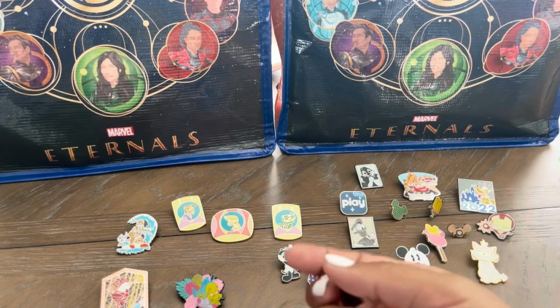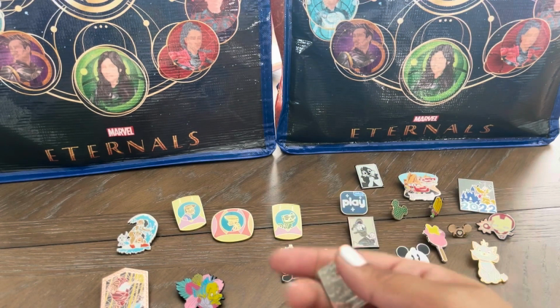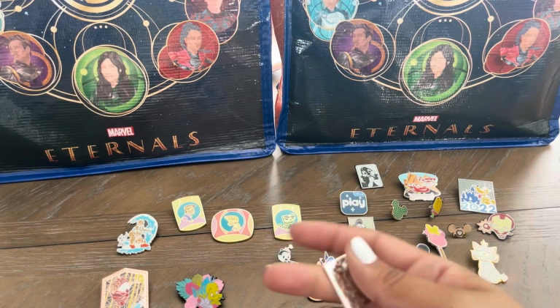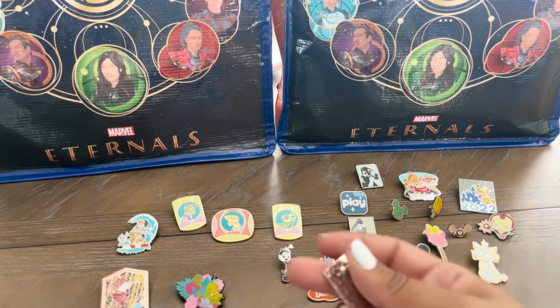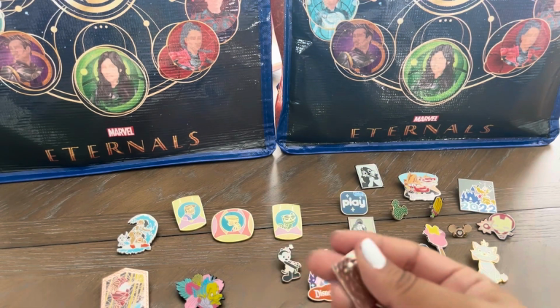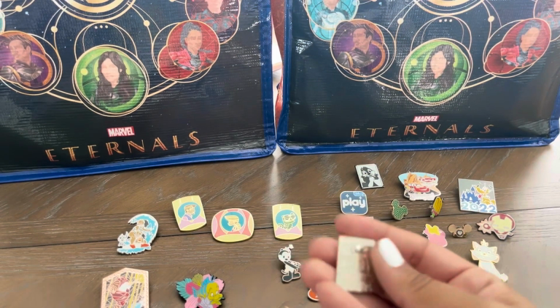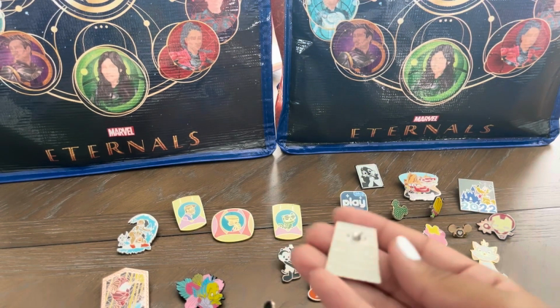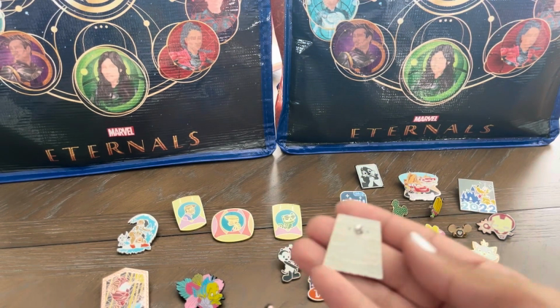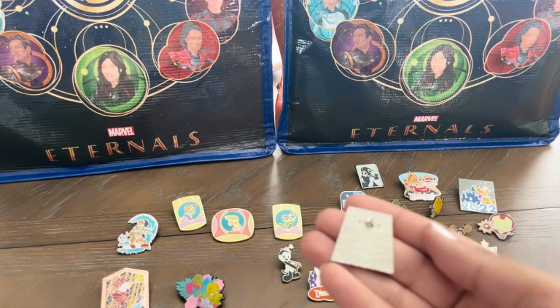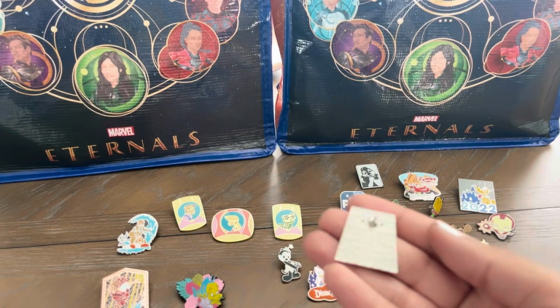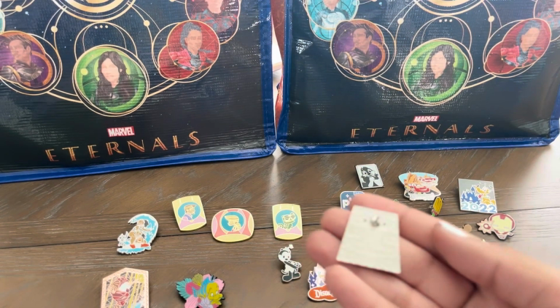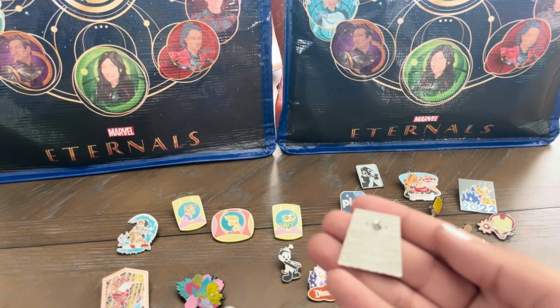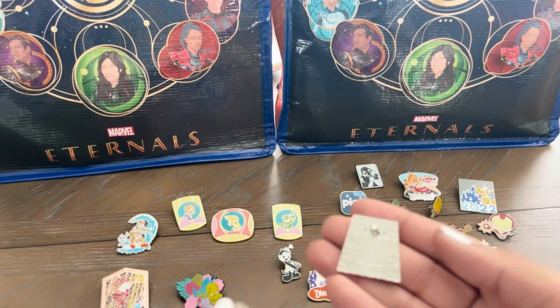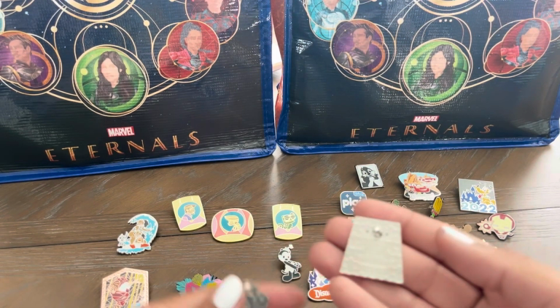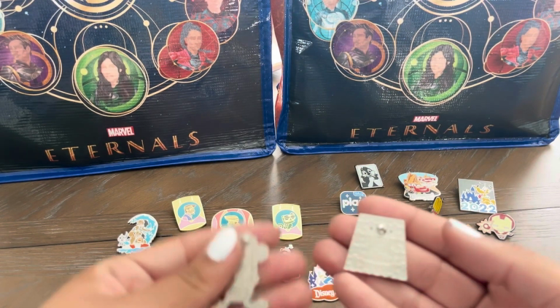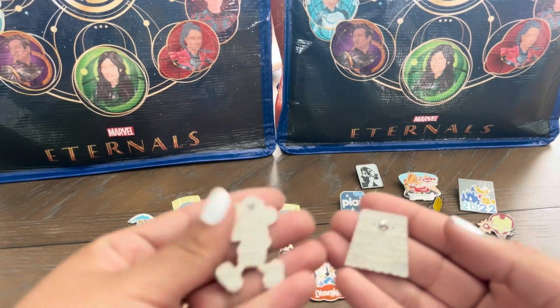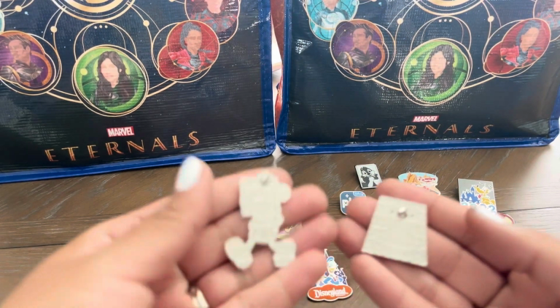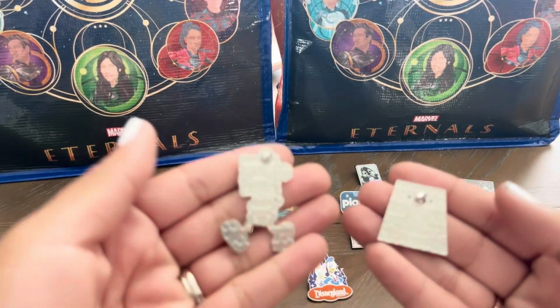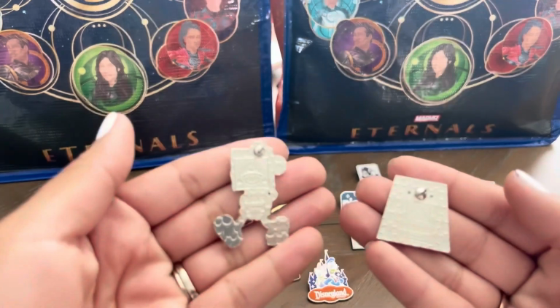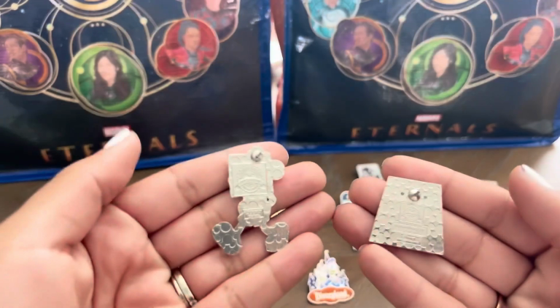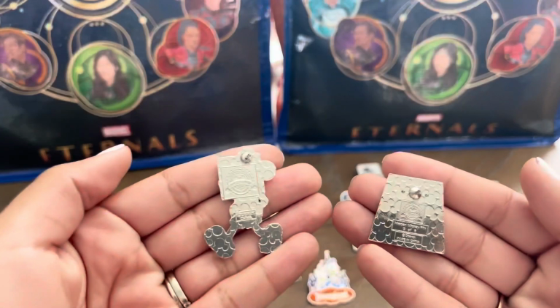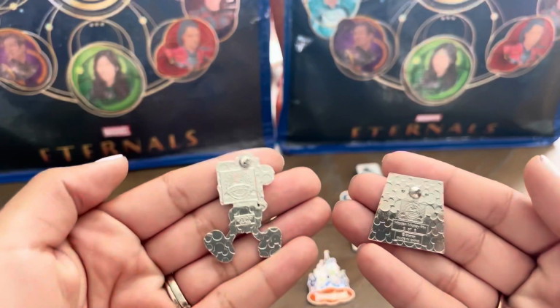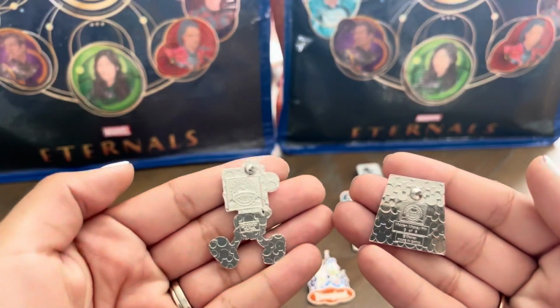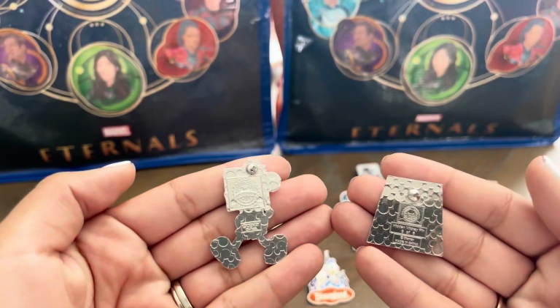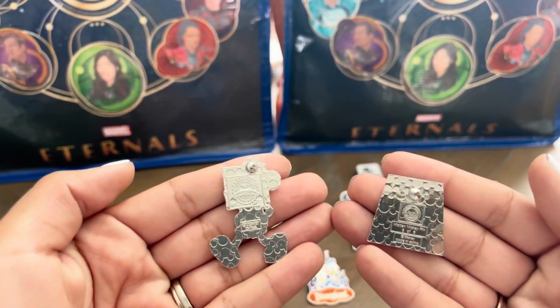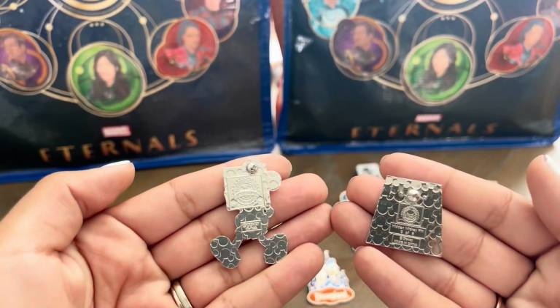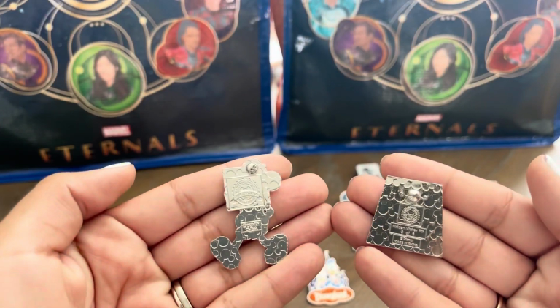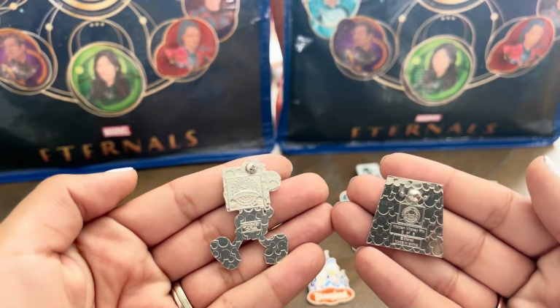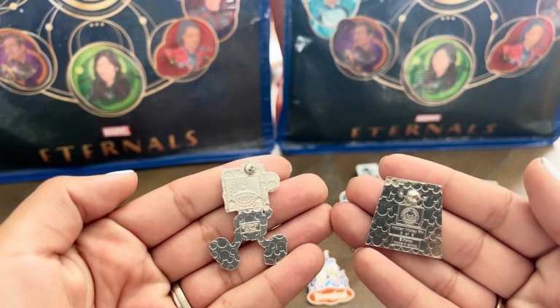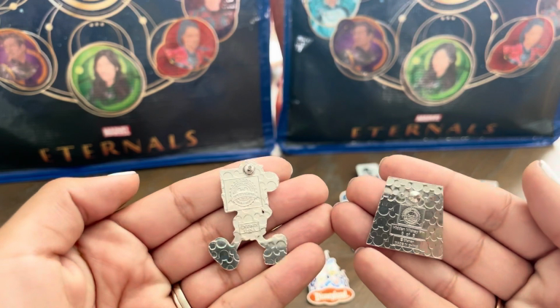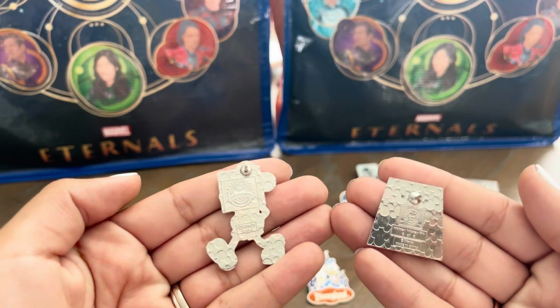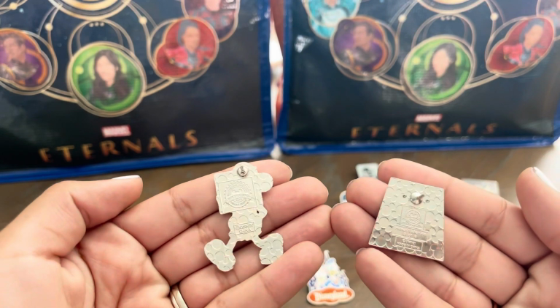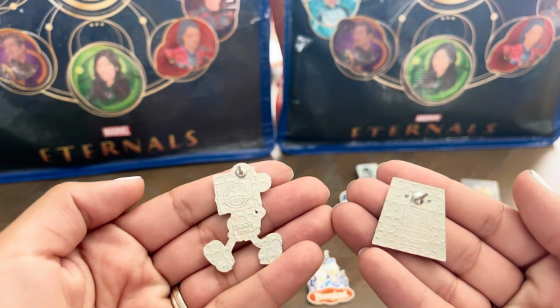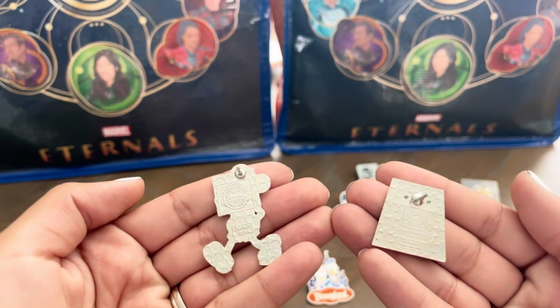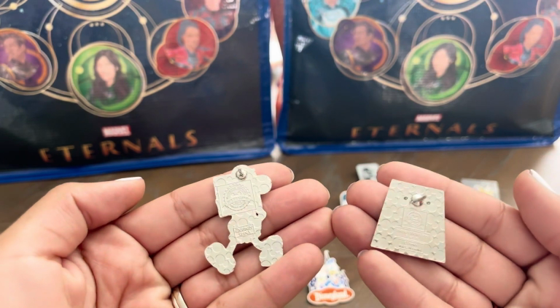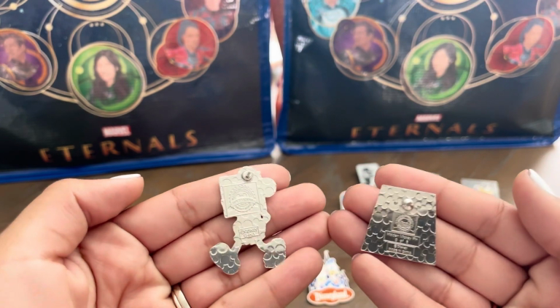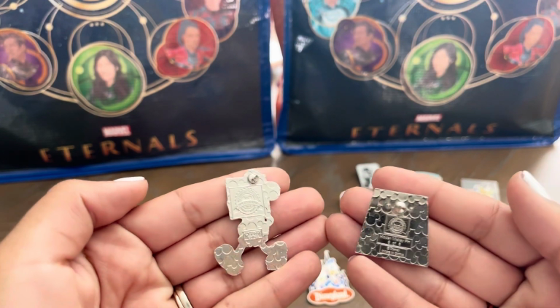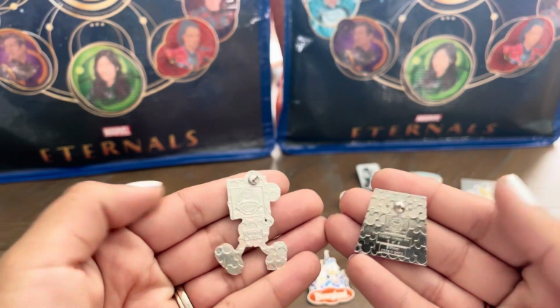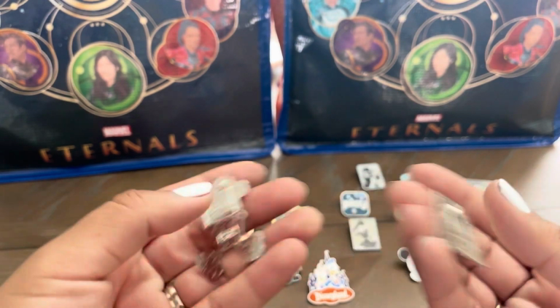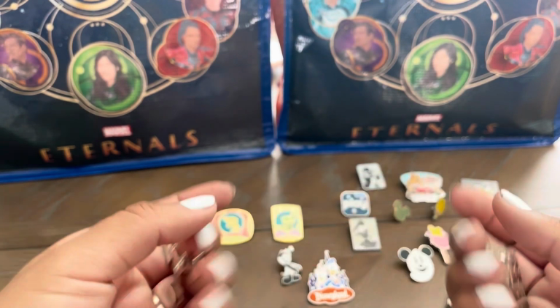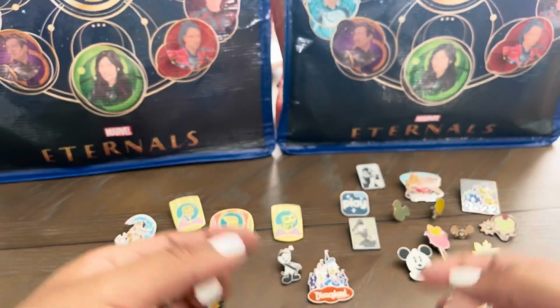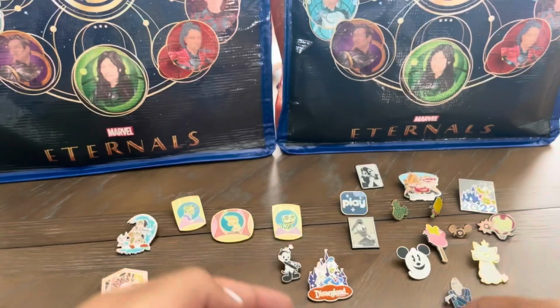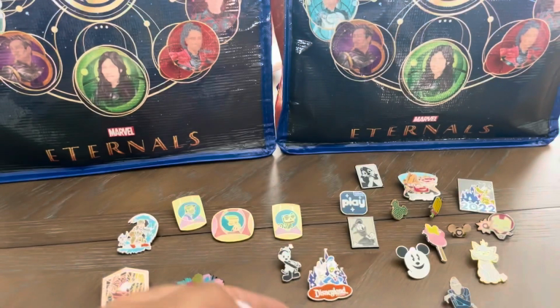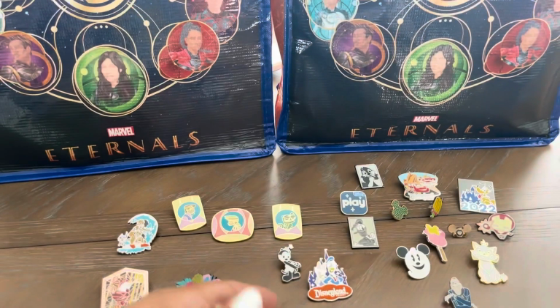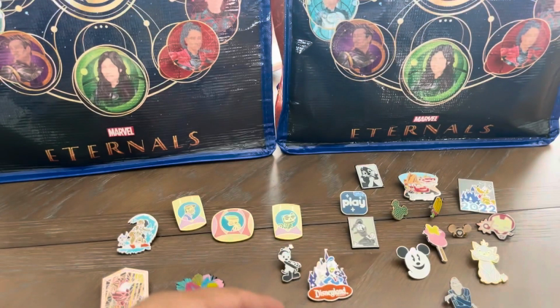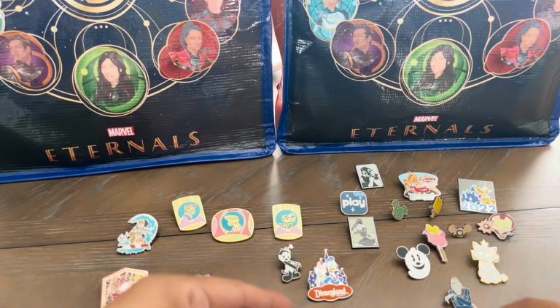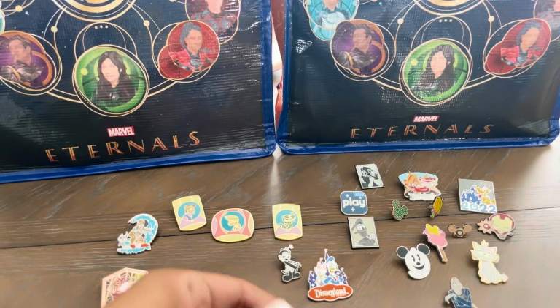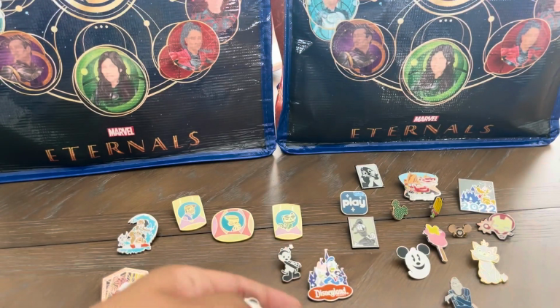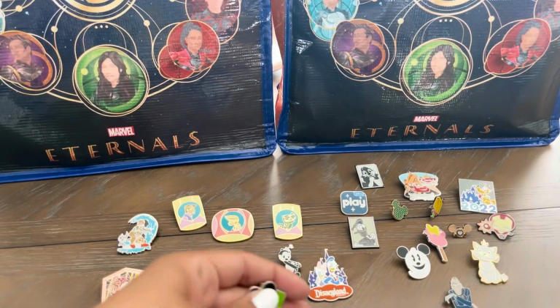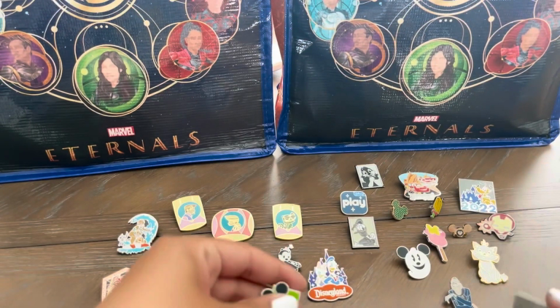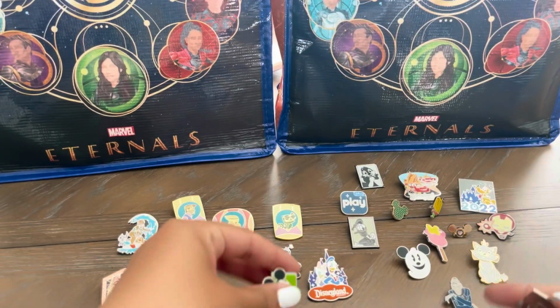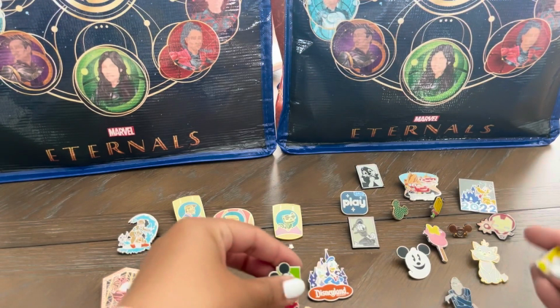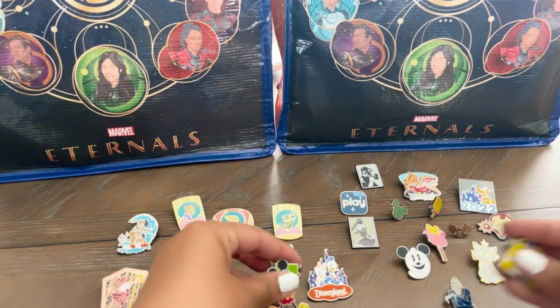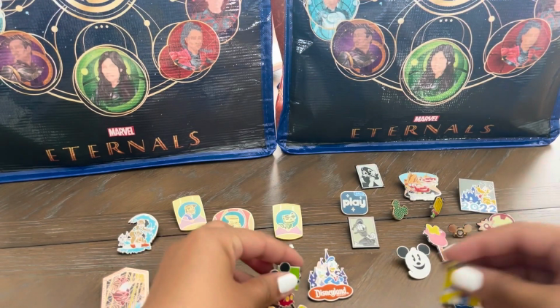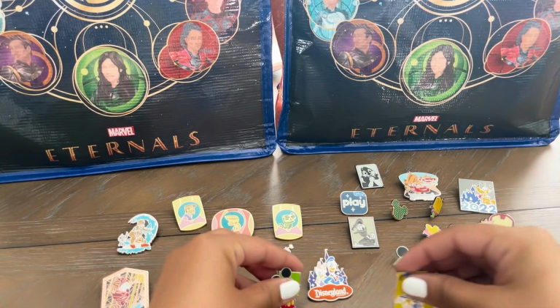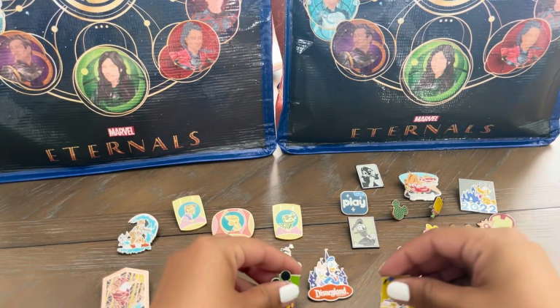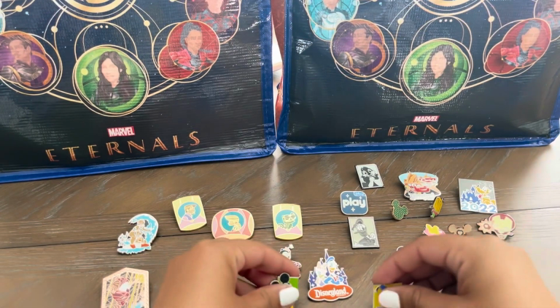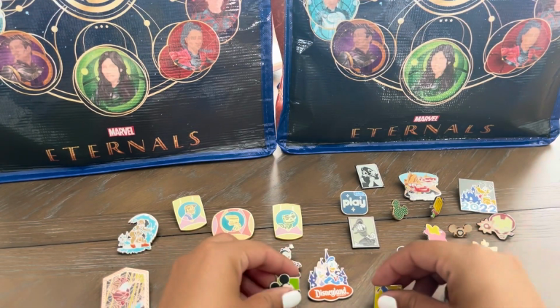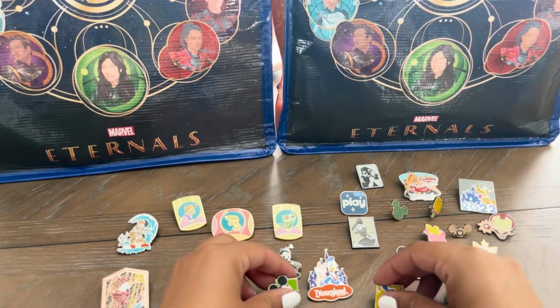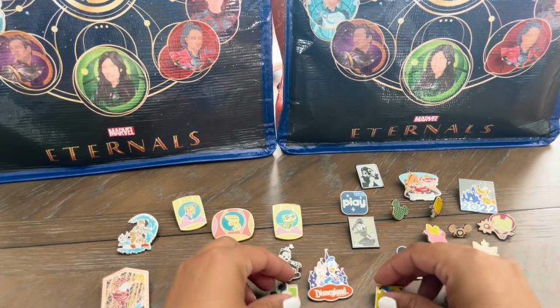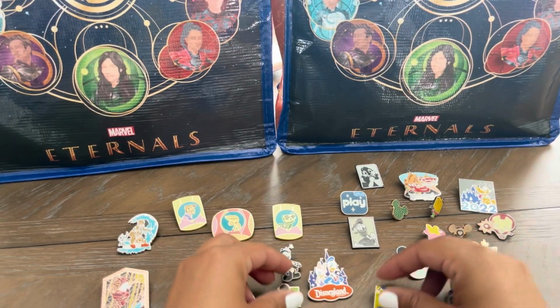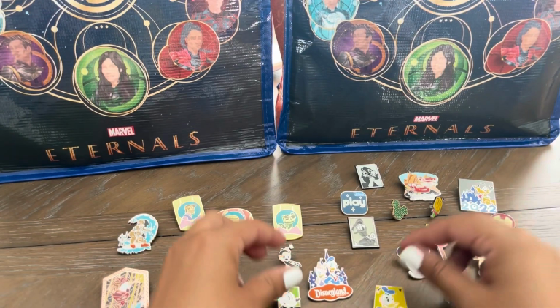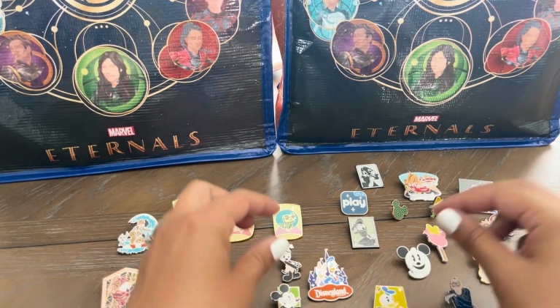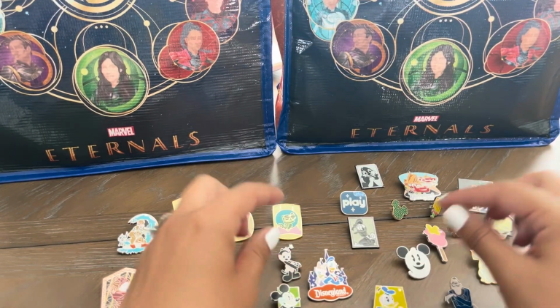And this is the back of the pins. These are super cute.